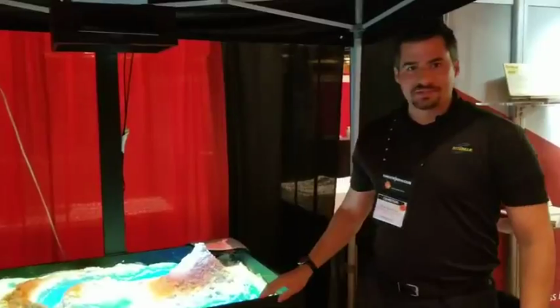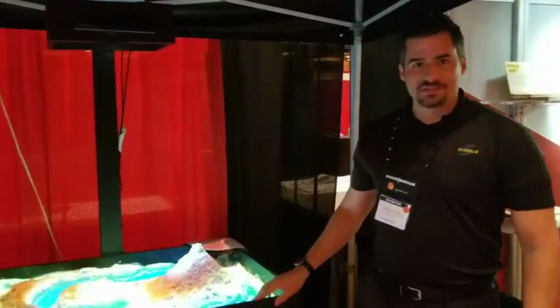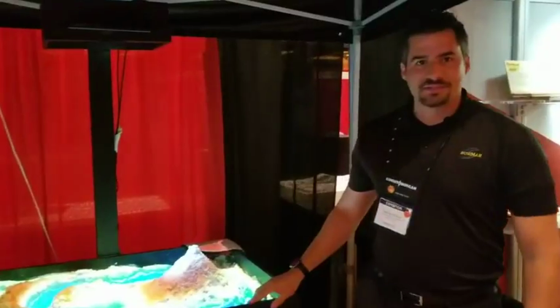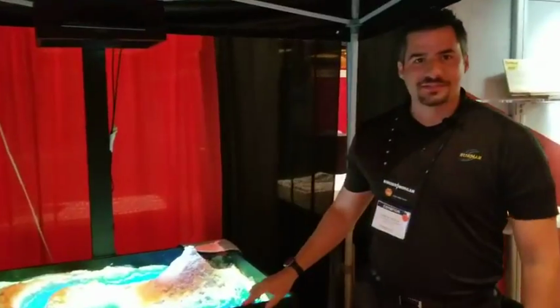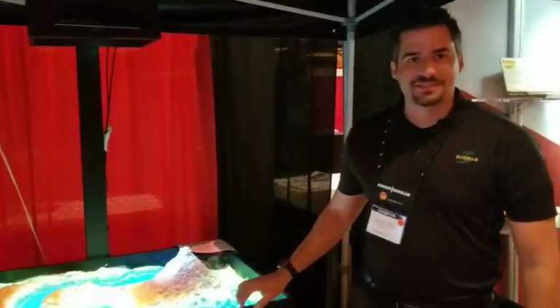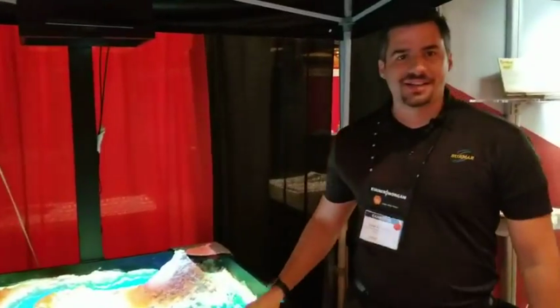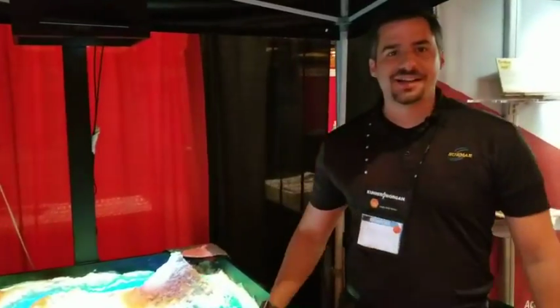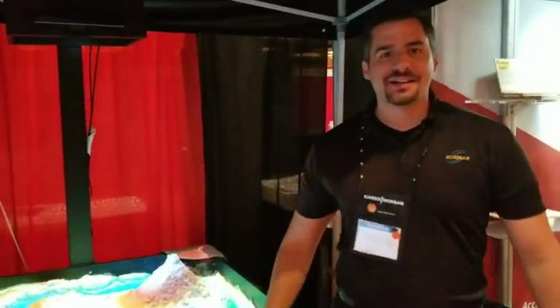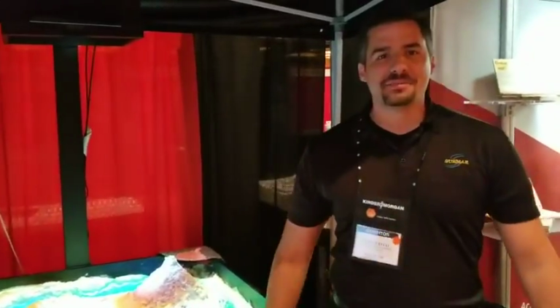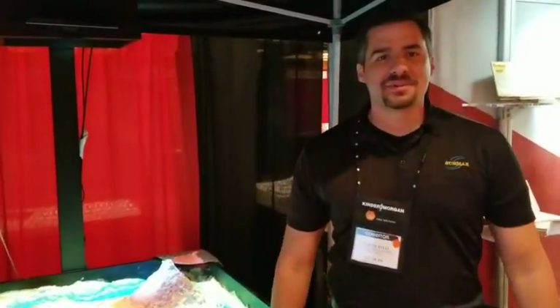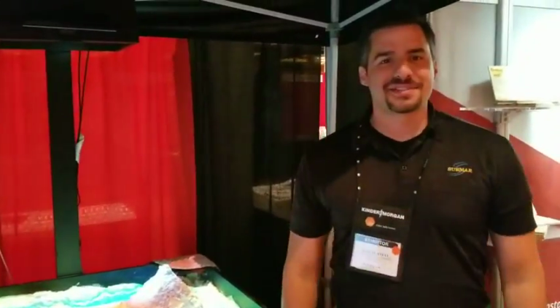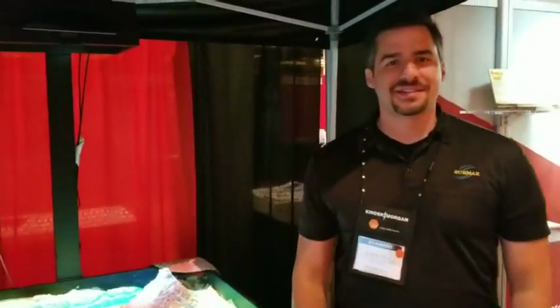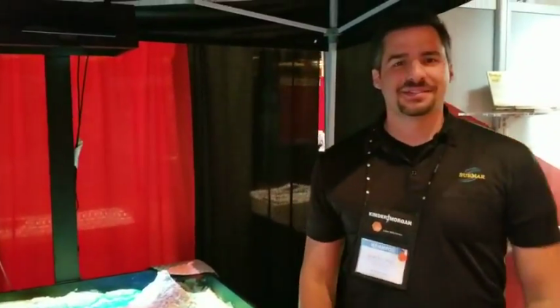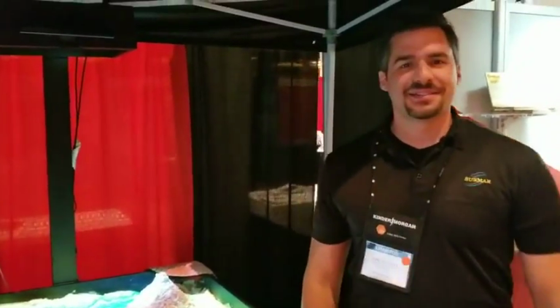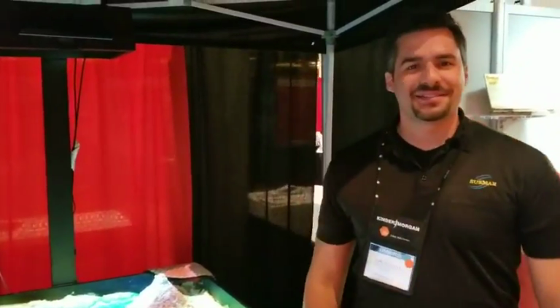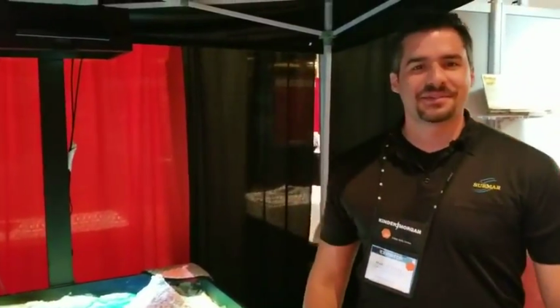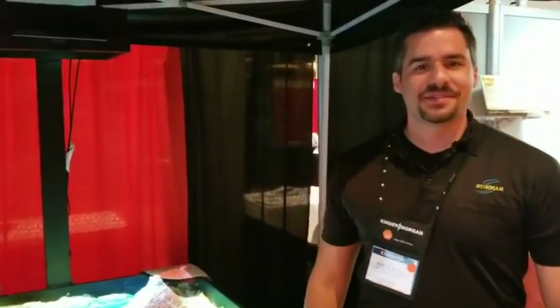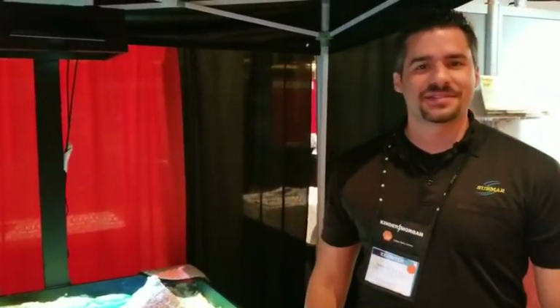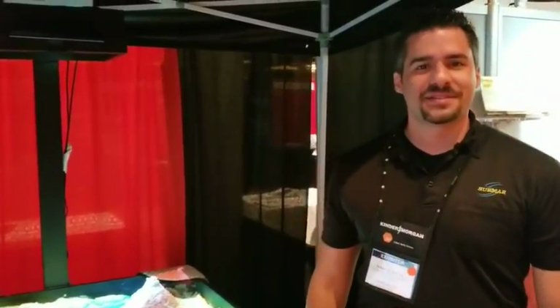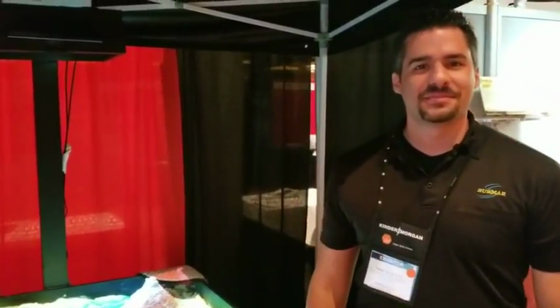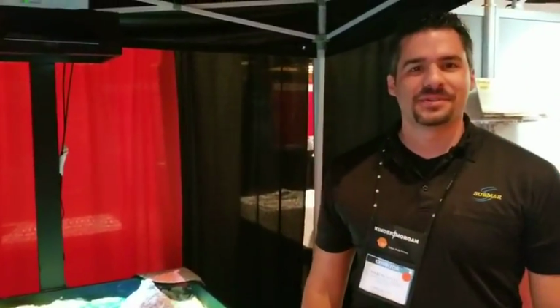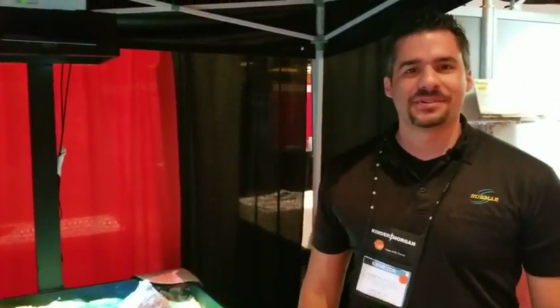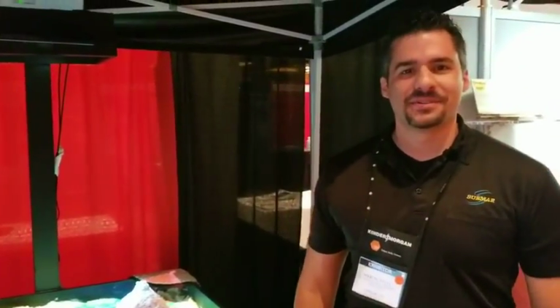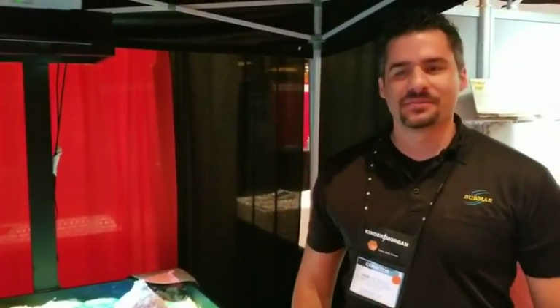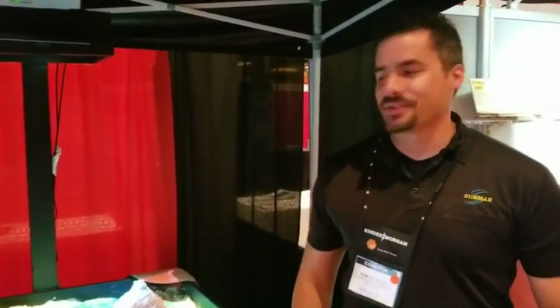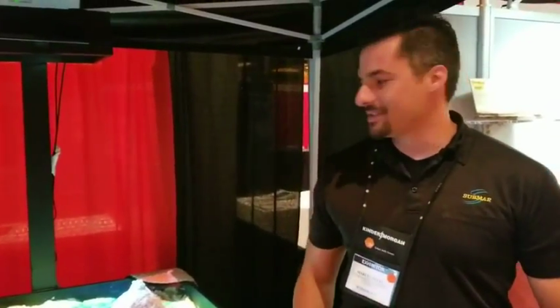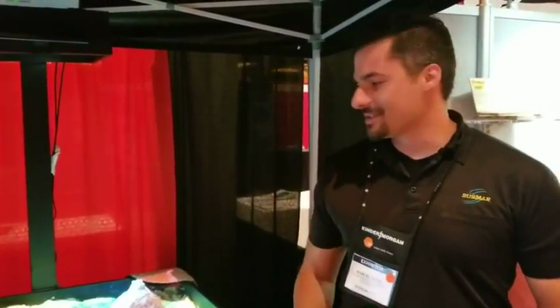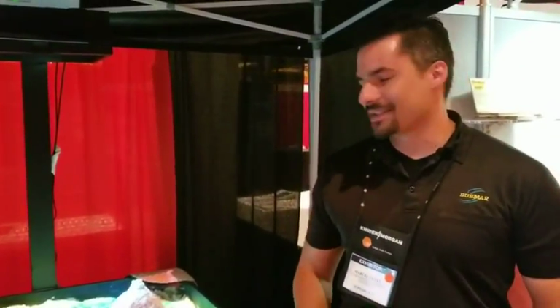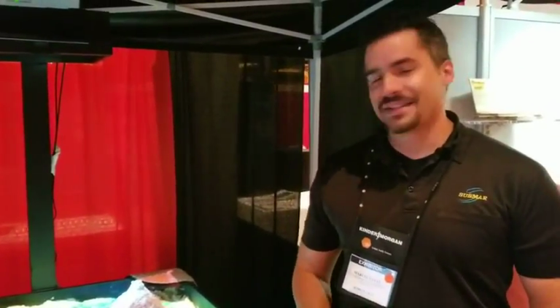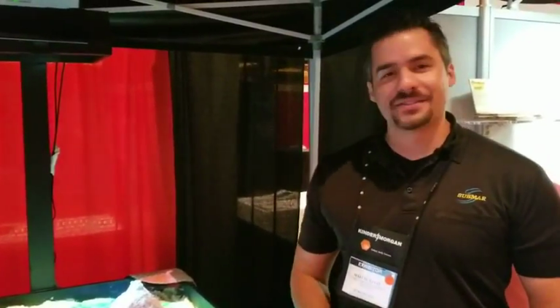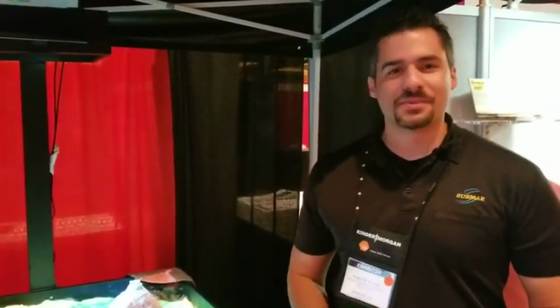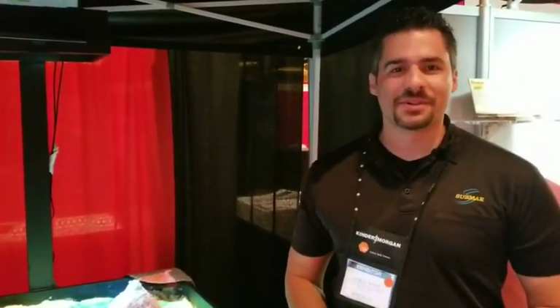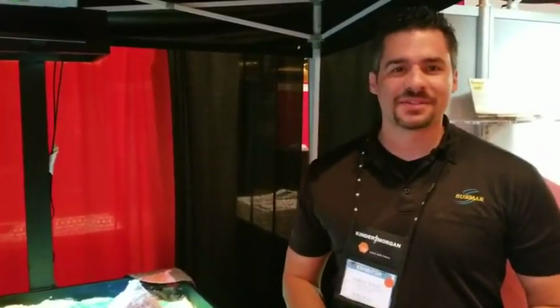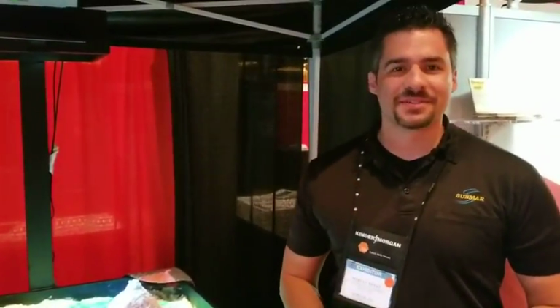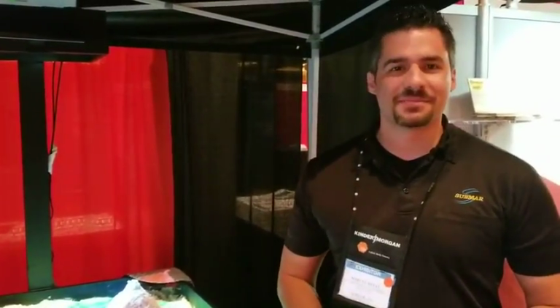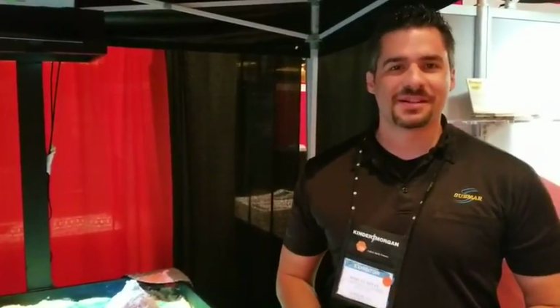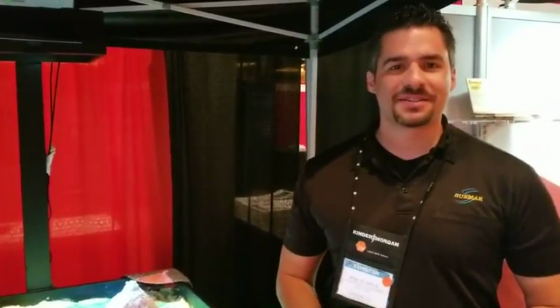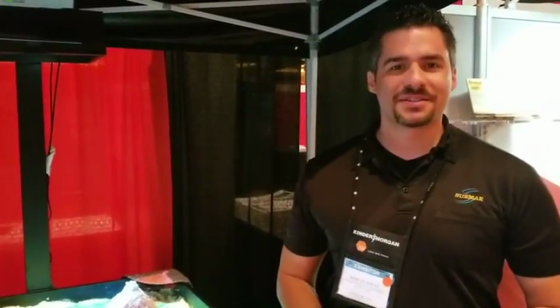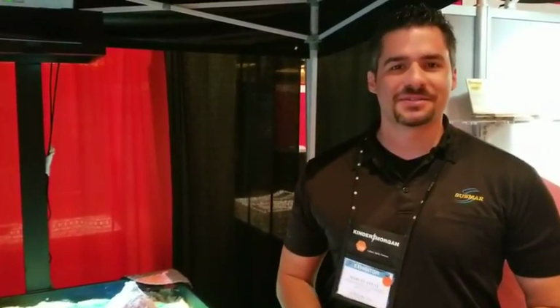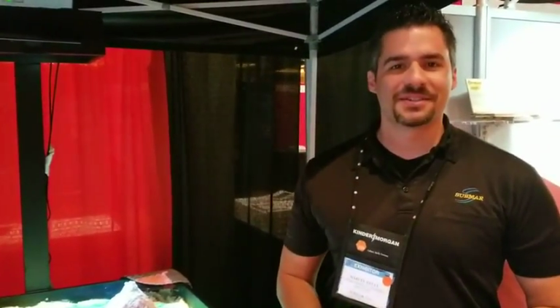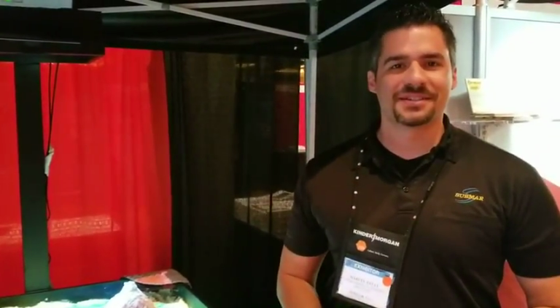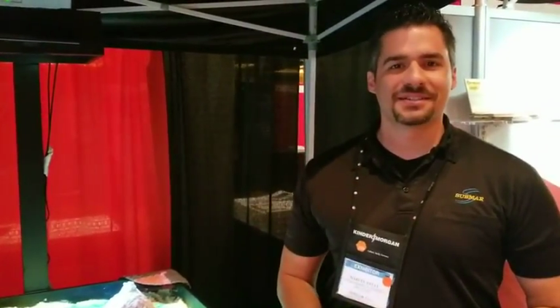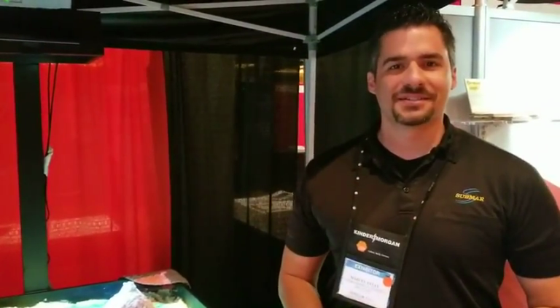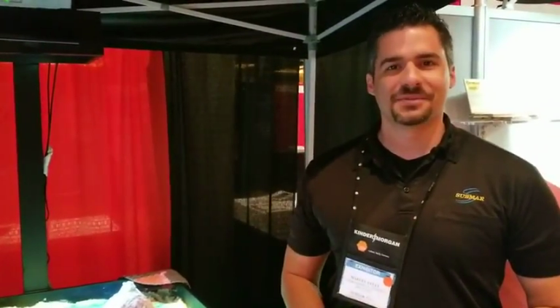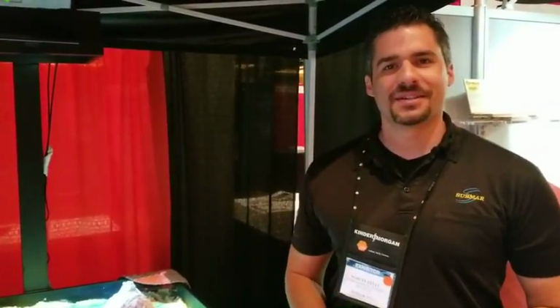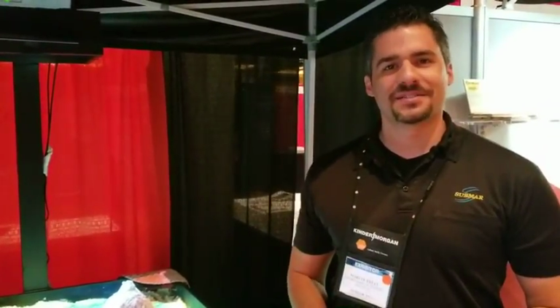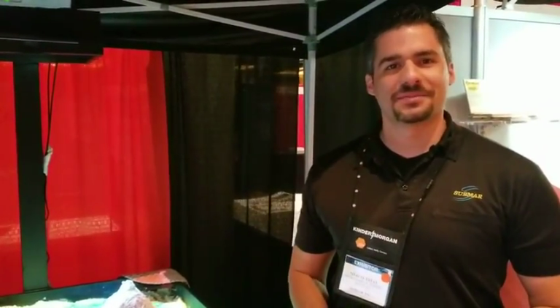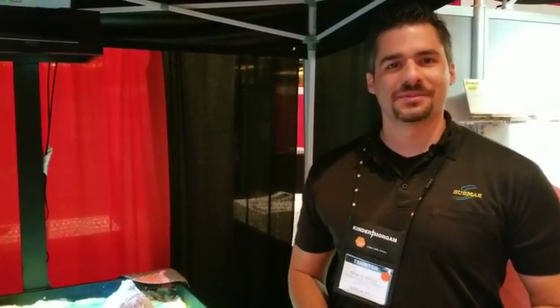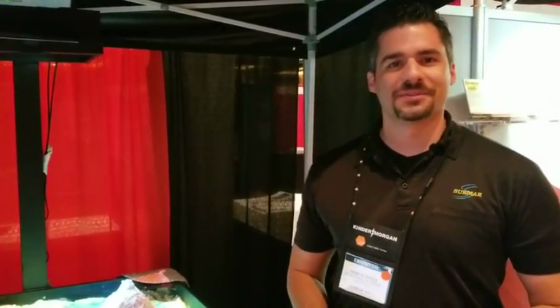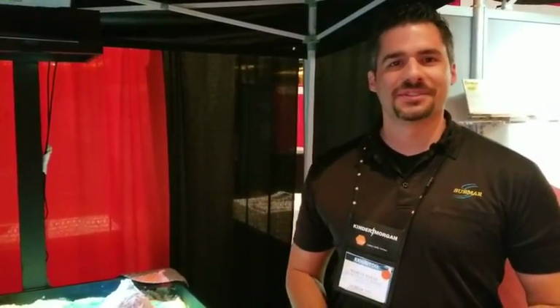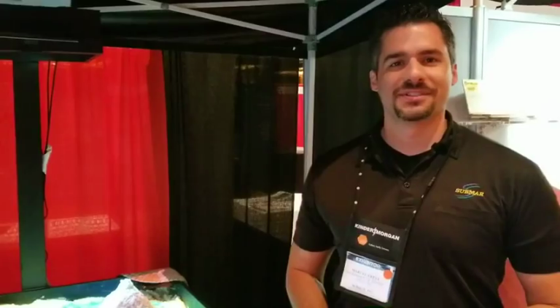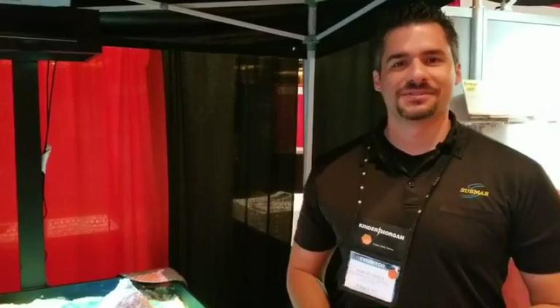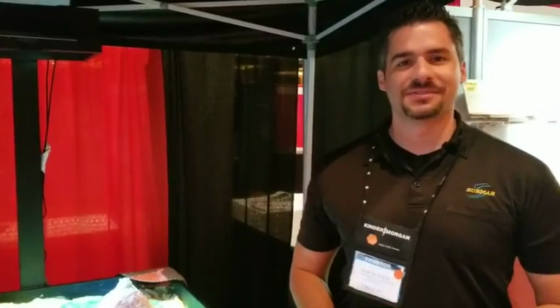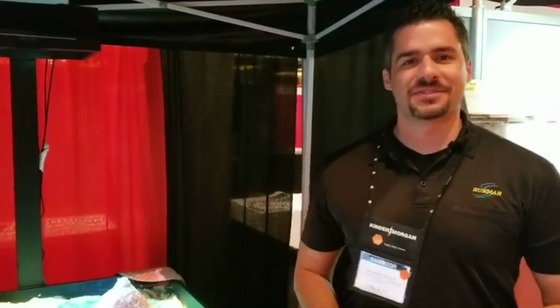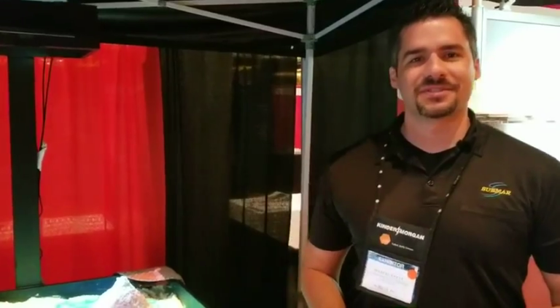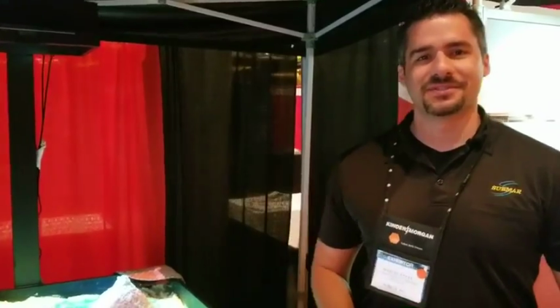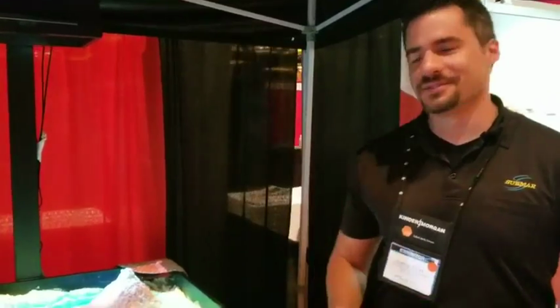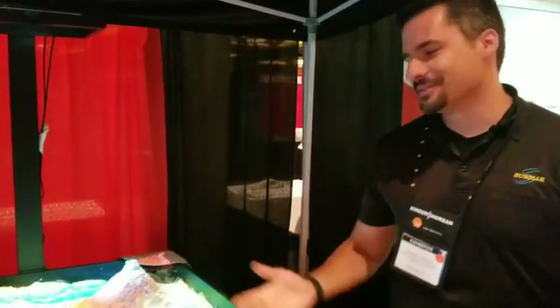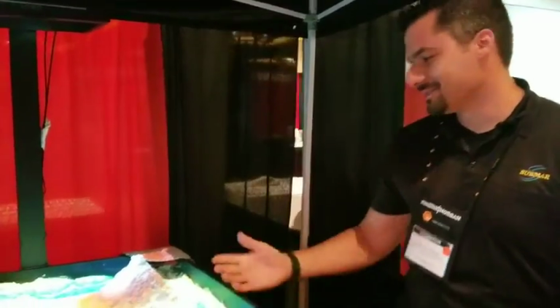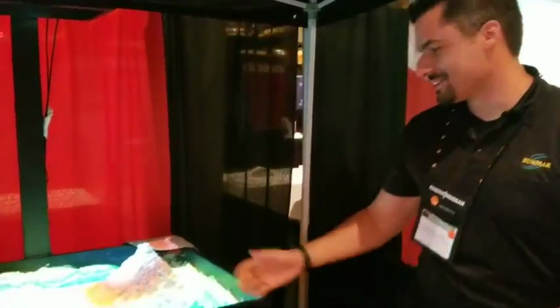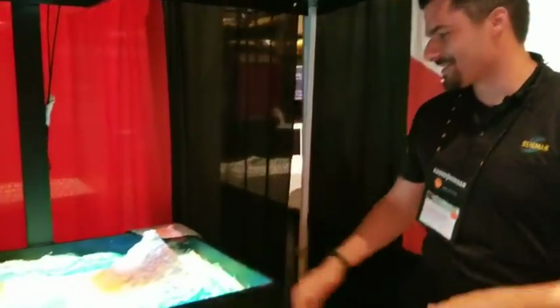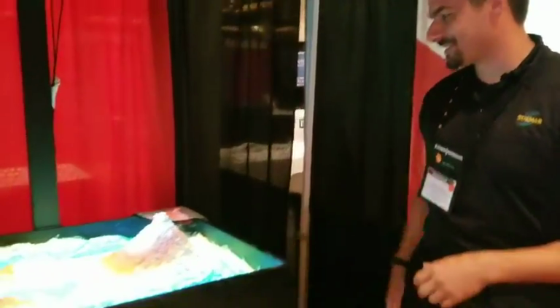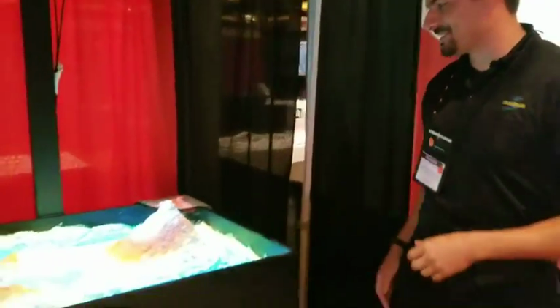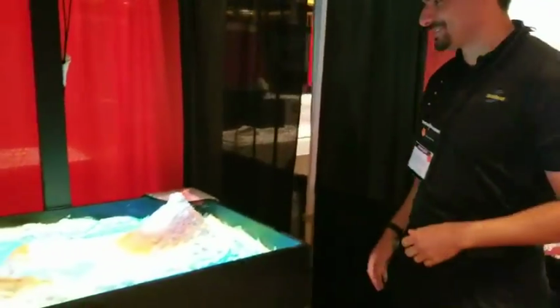Hi, I'm Marcel Este with Submar. We're at the Kinder Morgan Supplier Showcase. We've got something really cool to show you. Let's check it out.